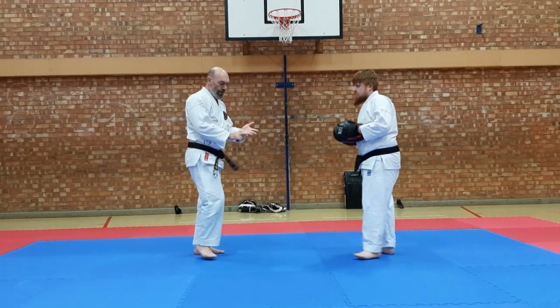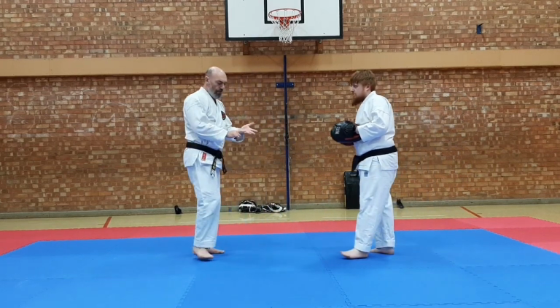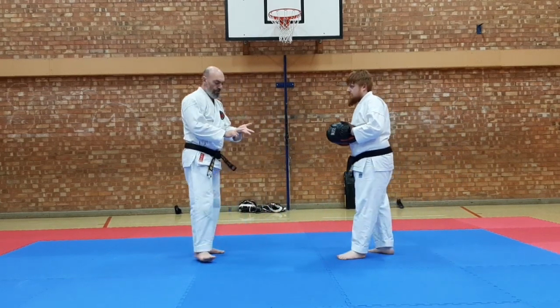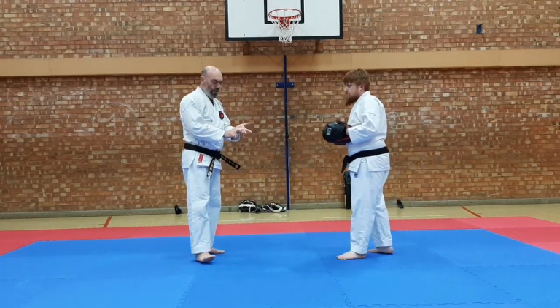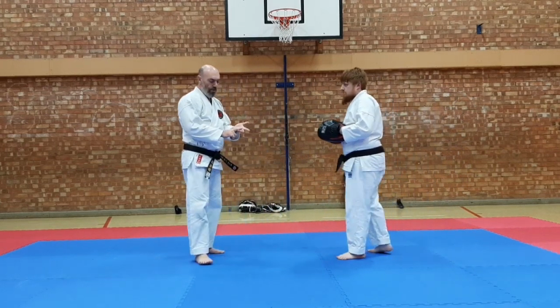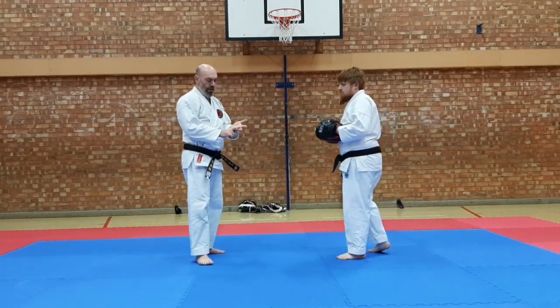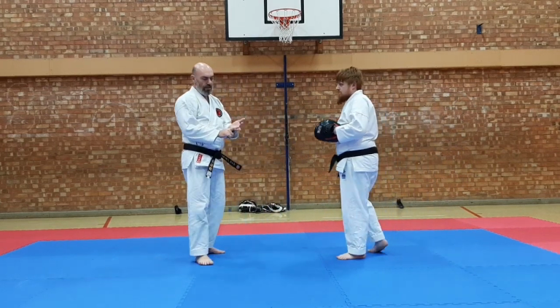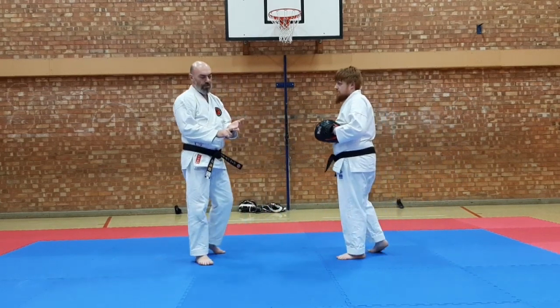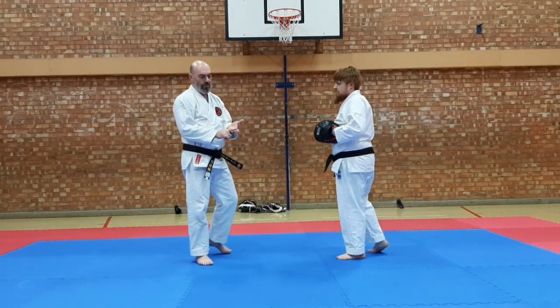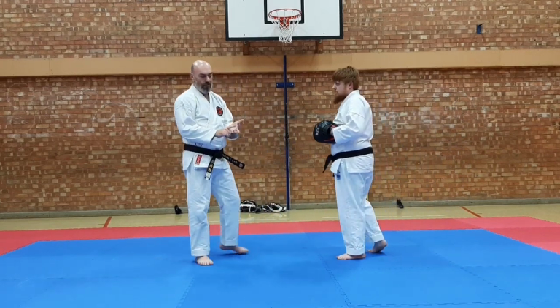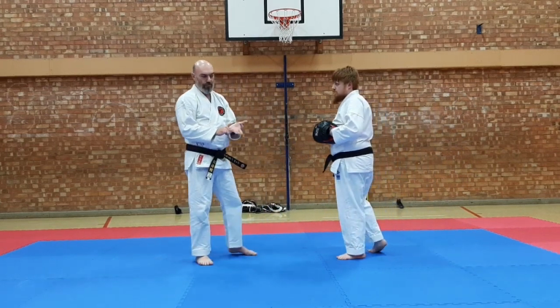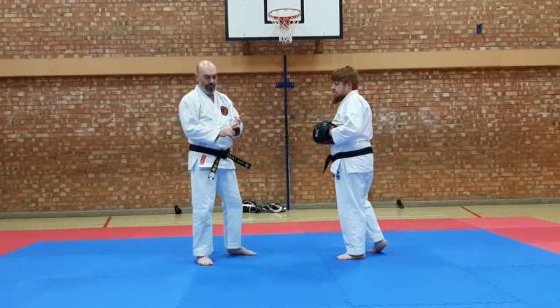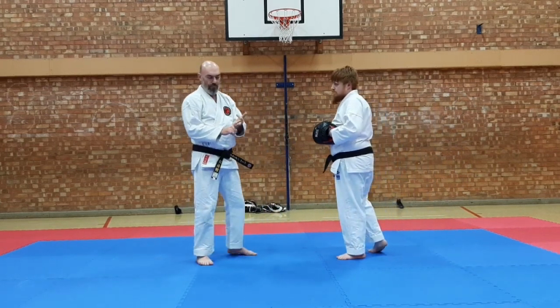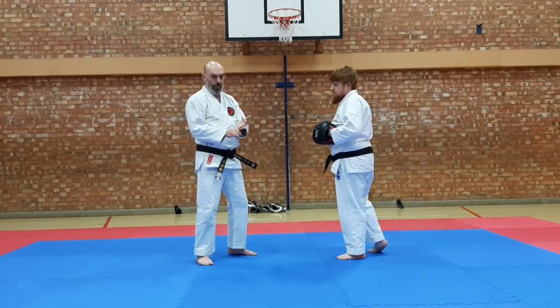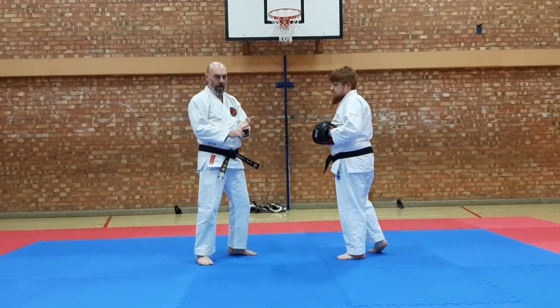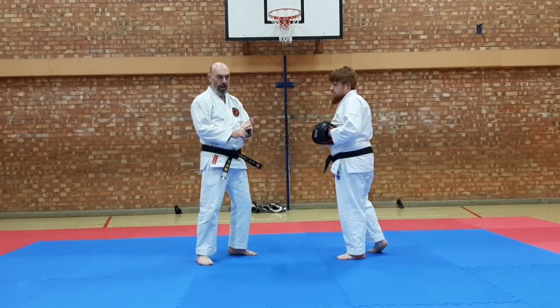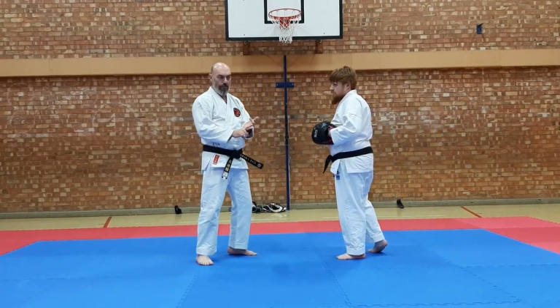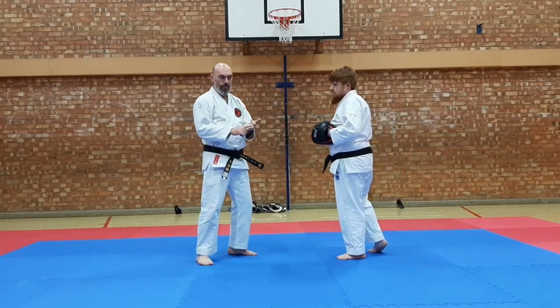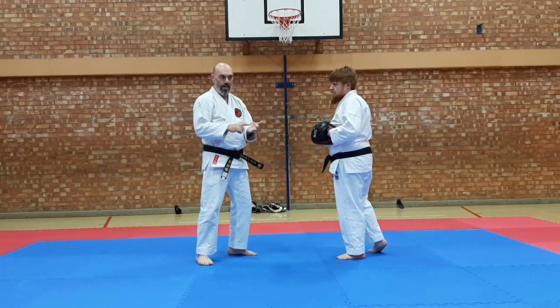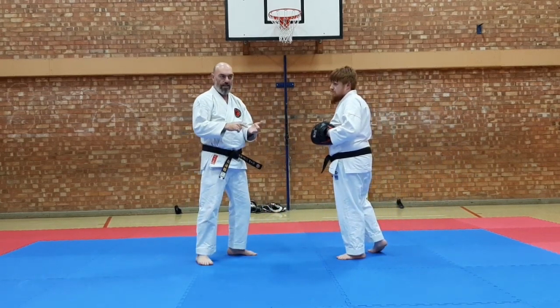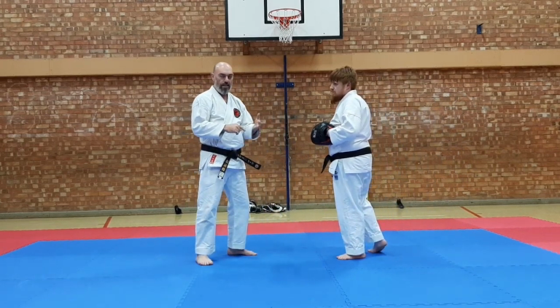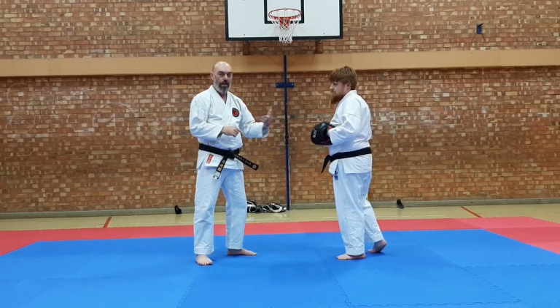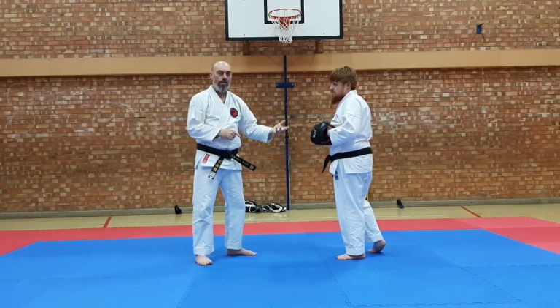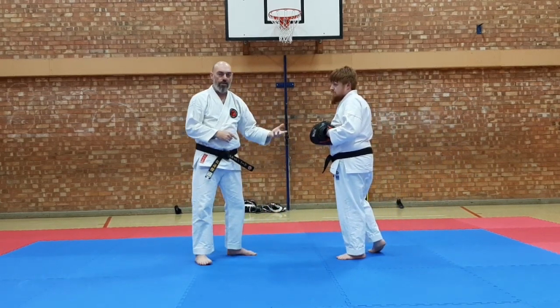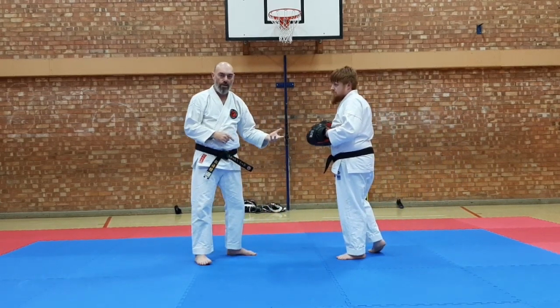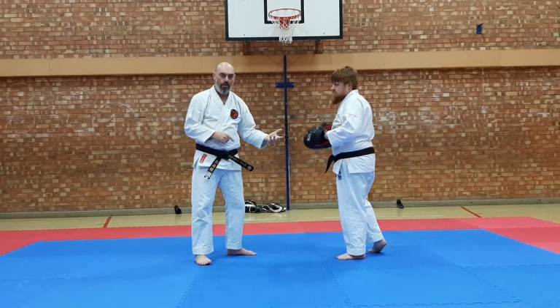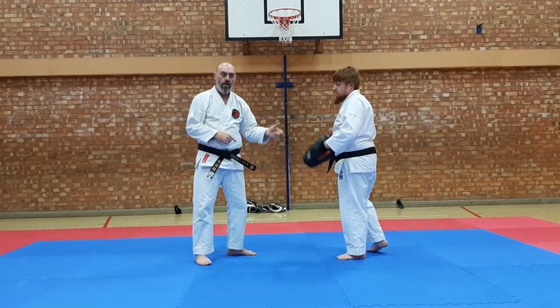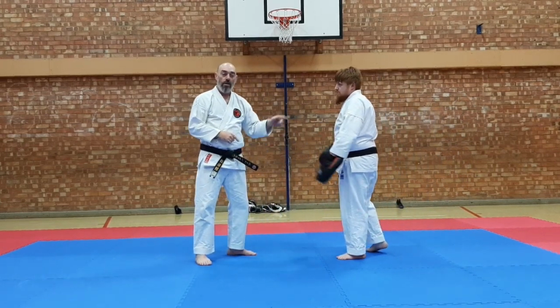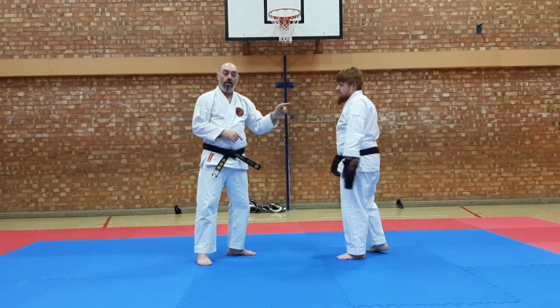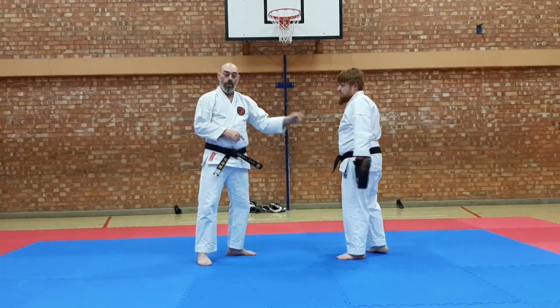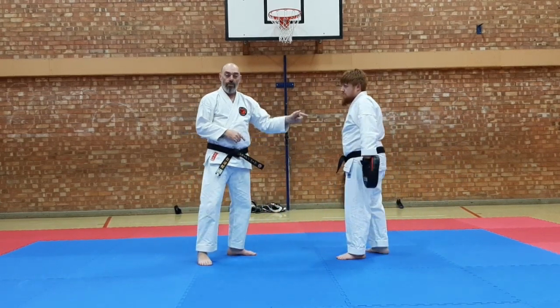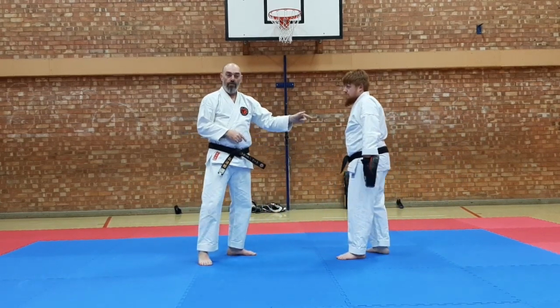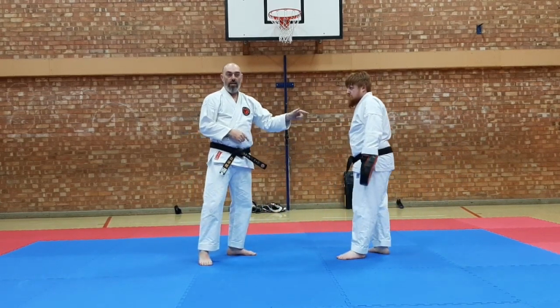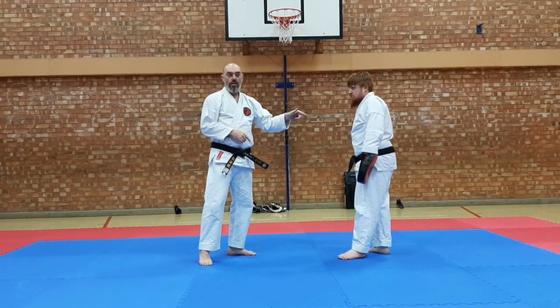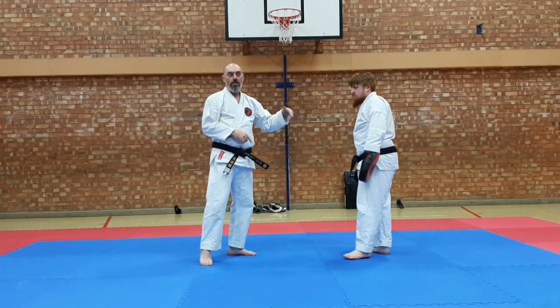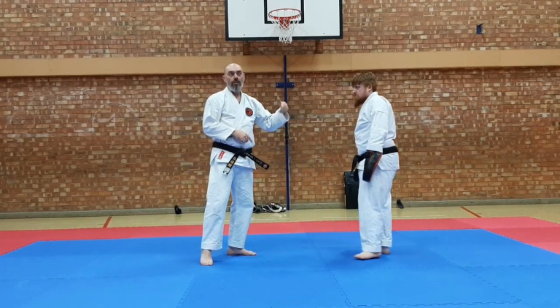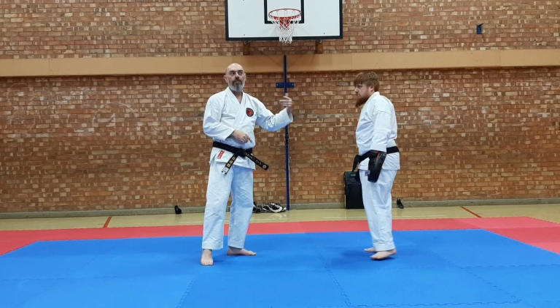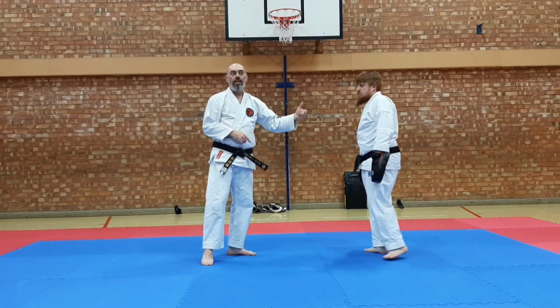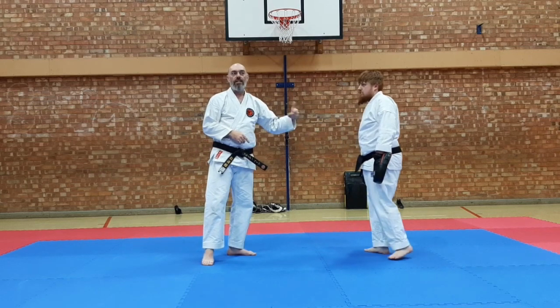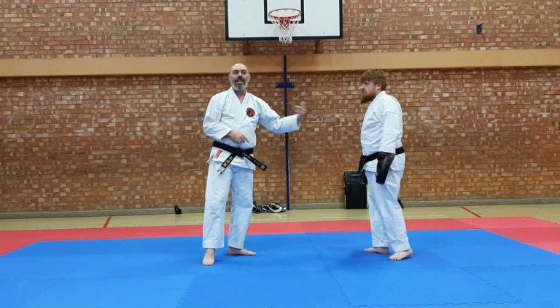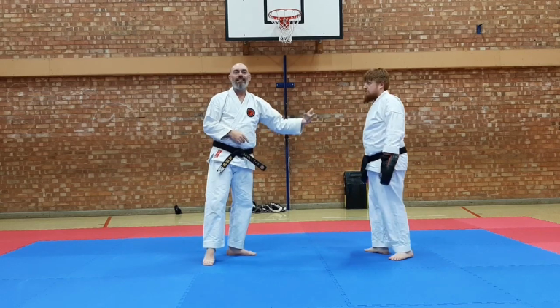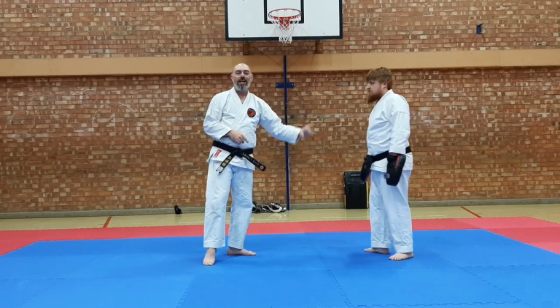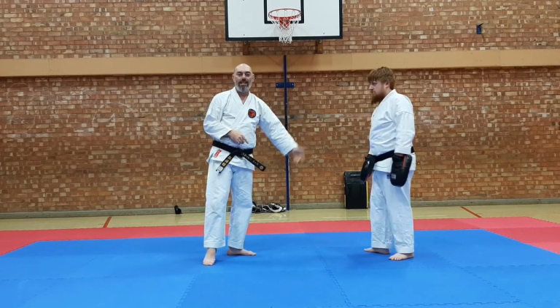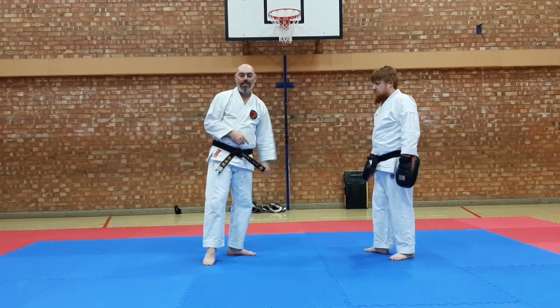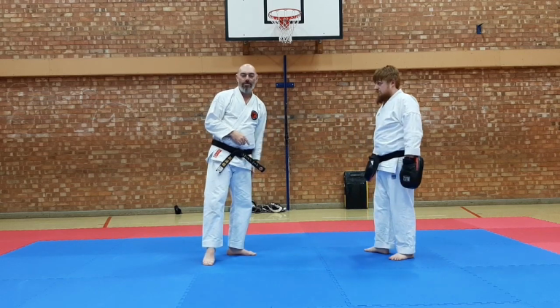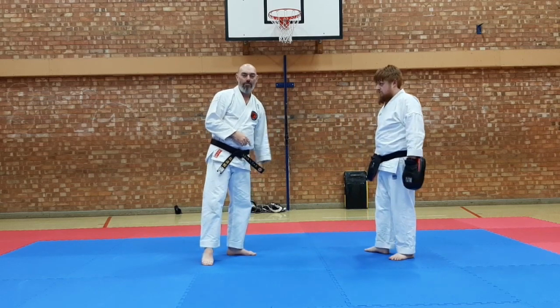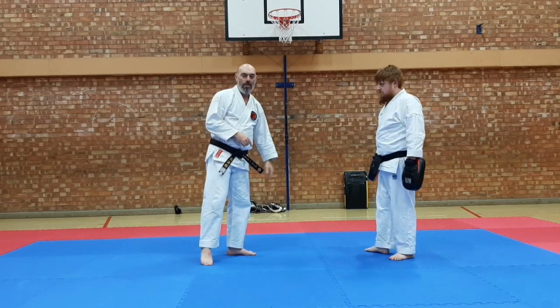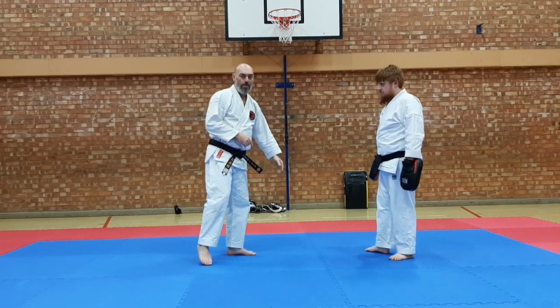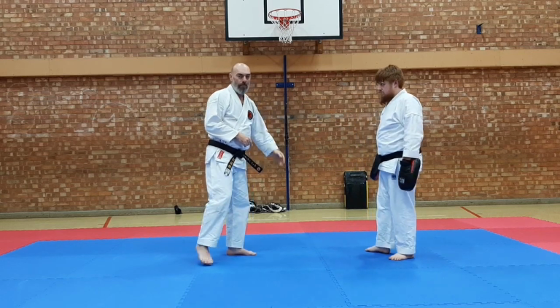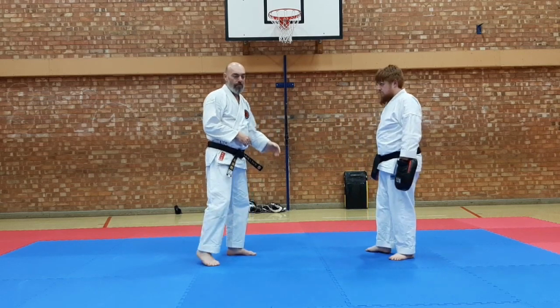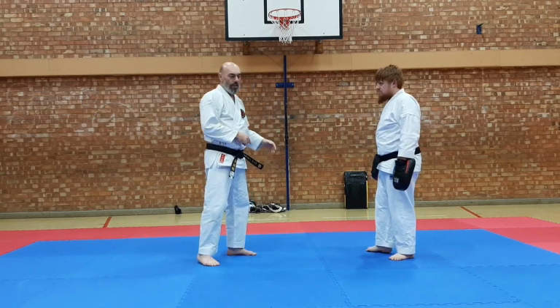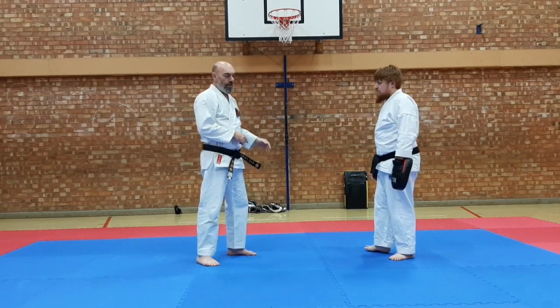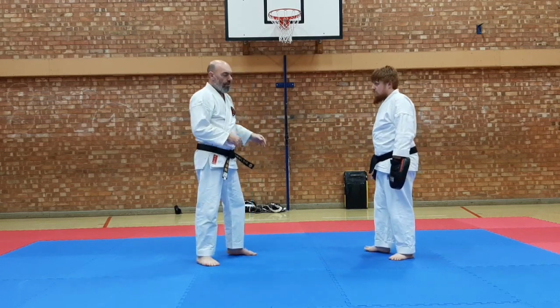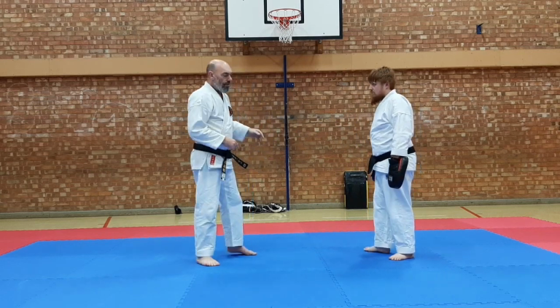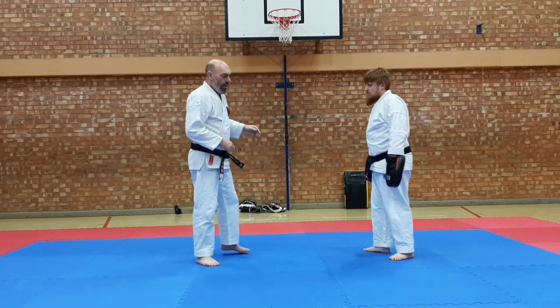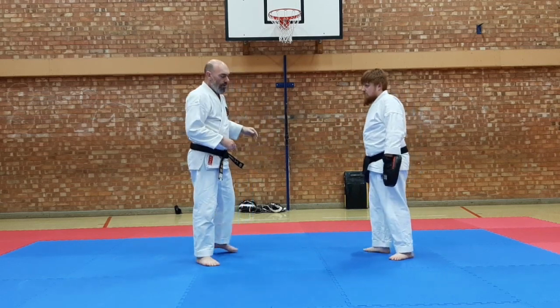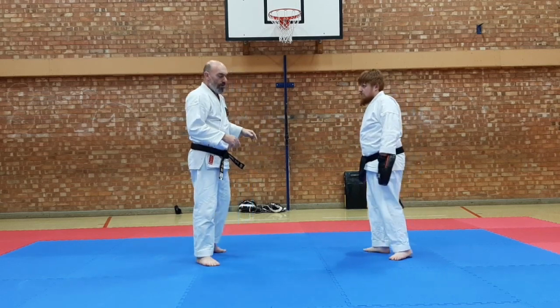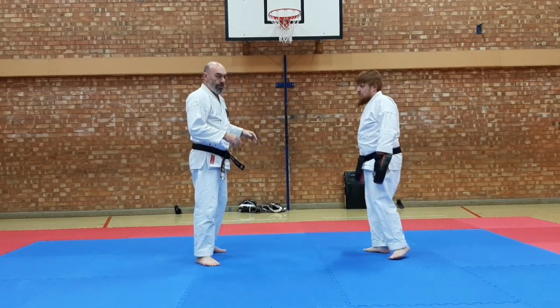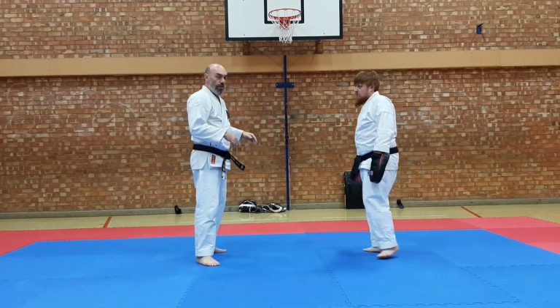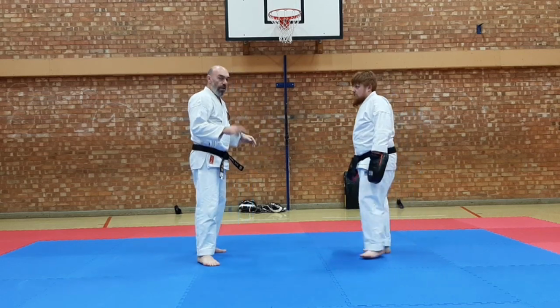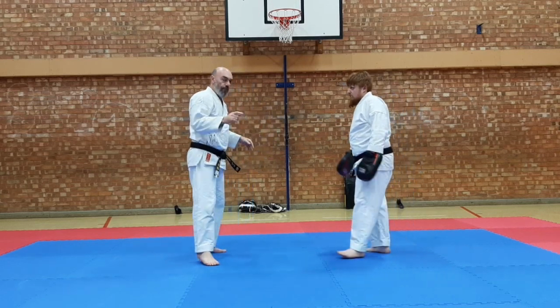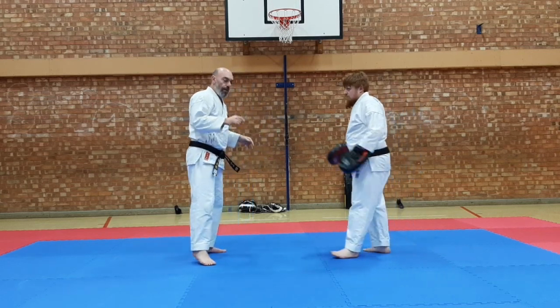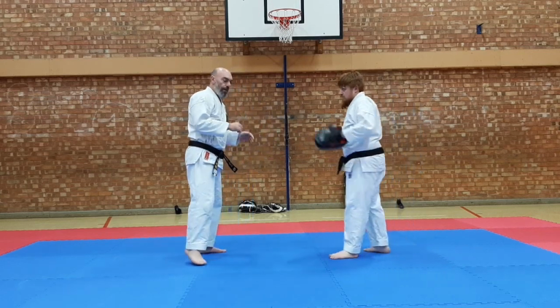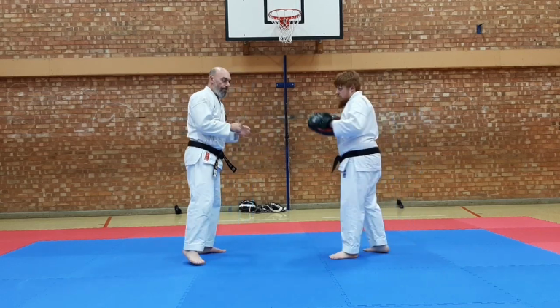So there are three things for the Kata that I'm going to do — three feeds that Jack needs to remember. We'll just go through it.